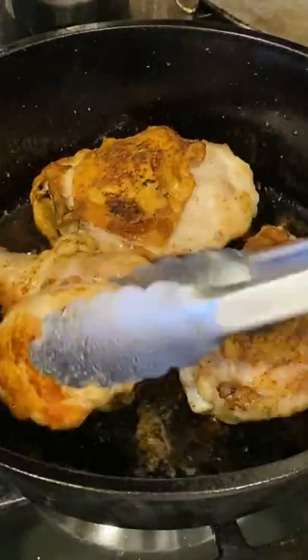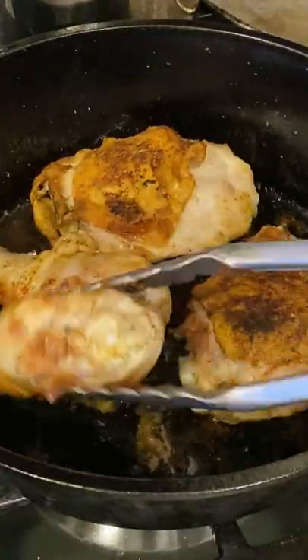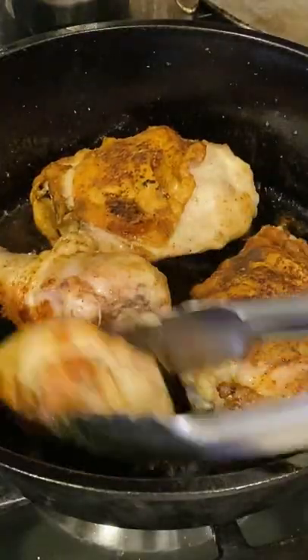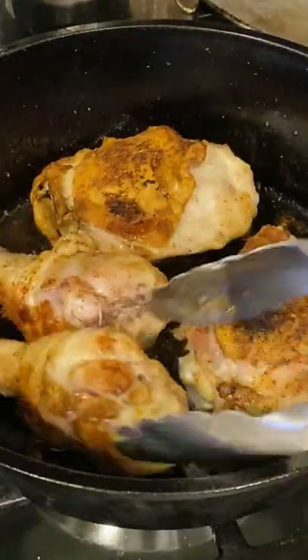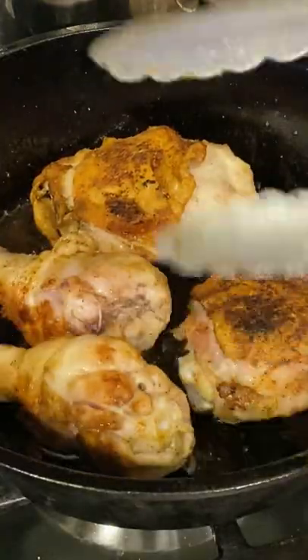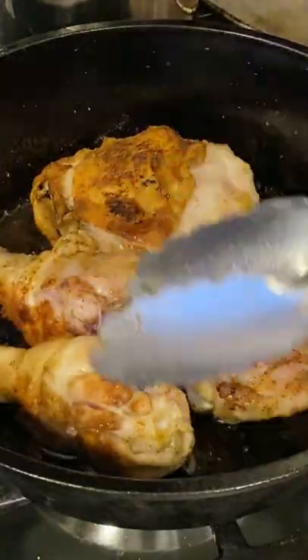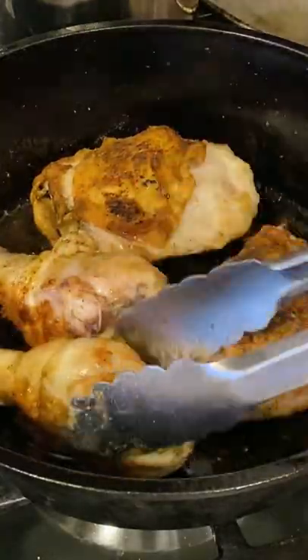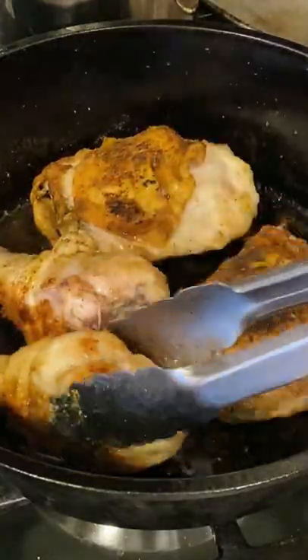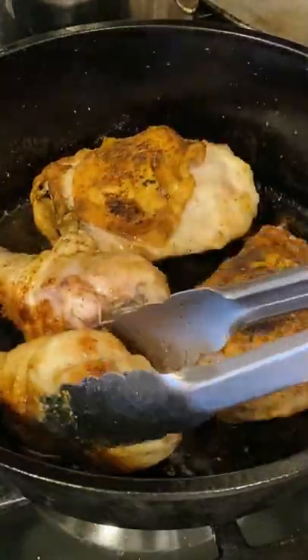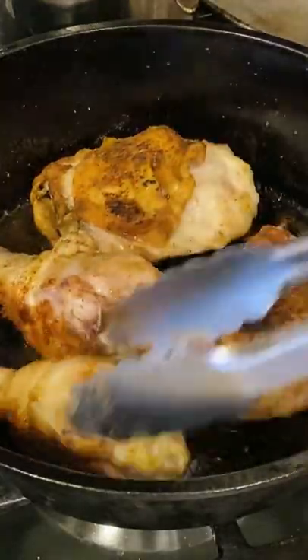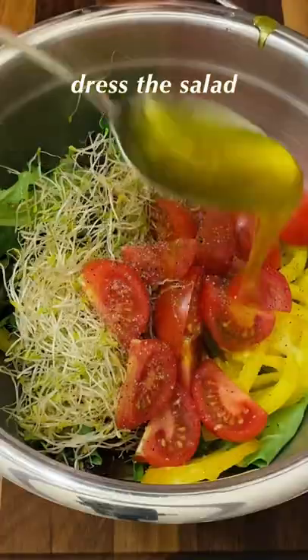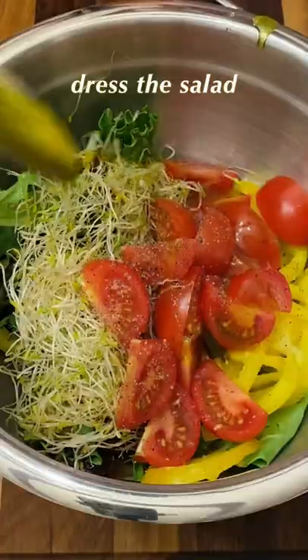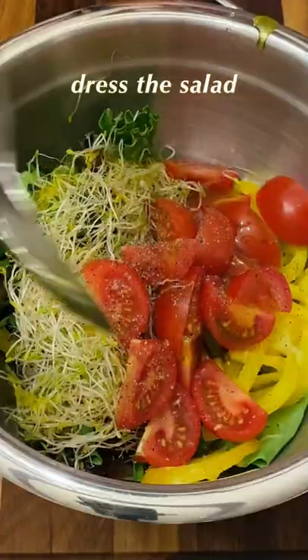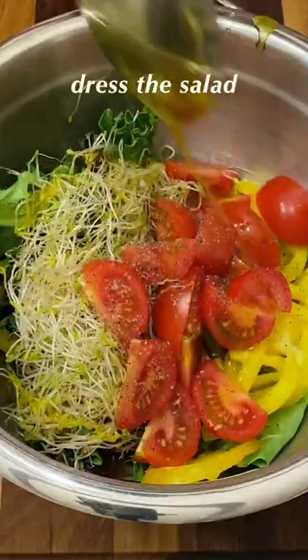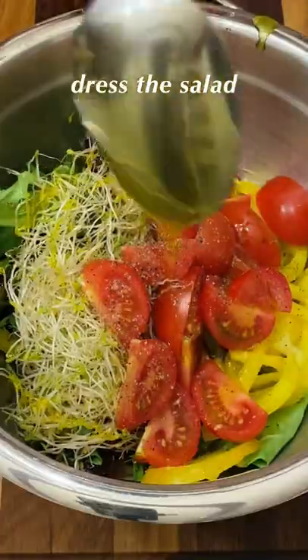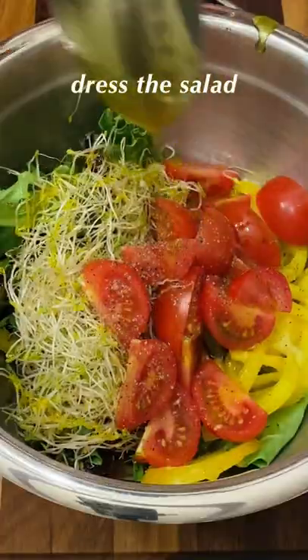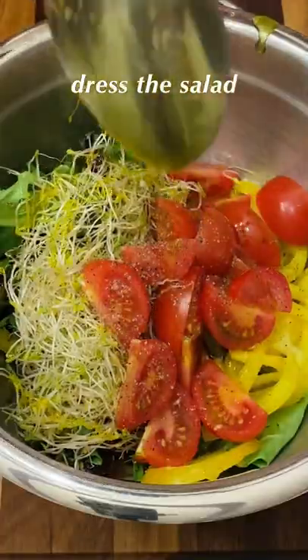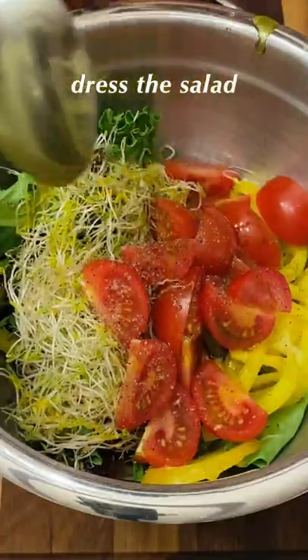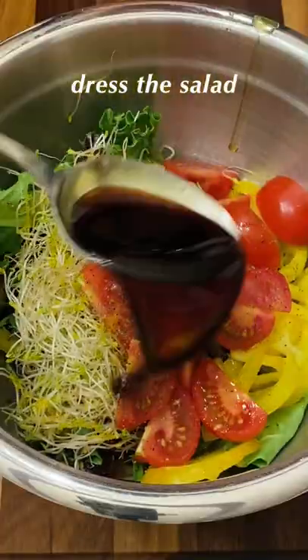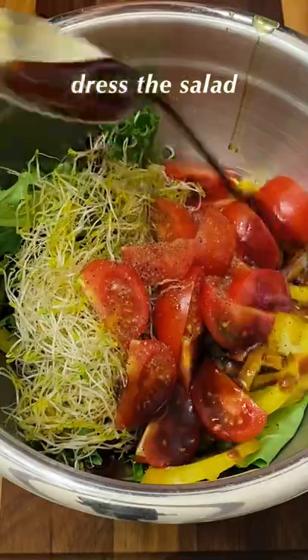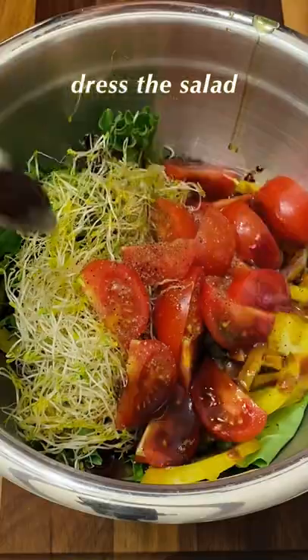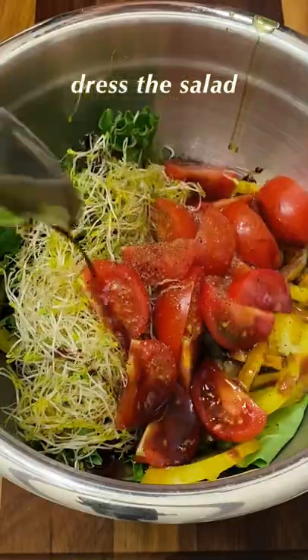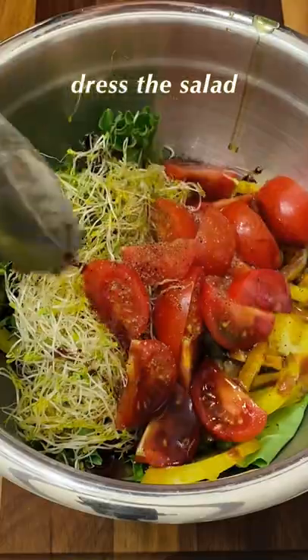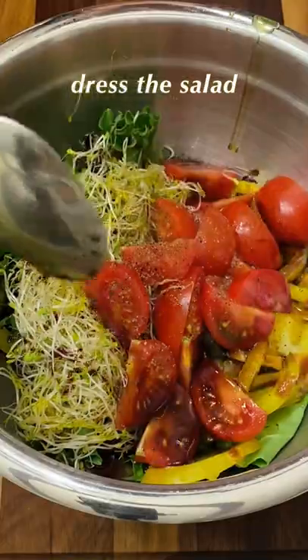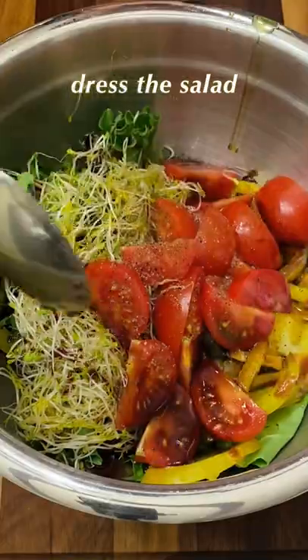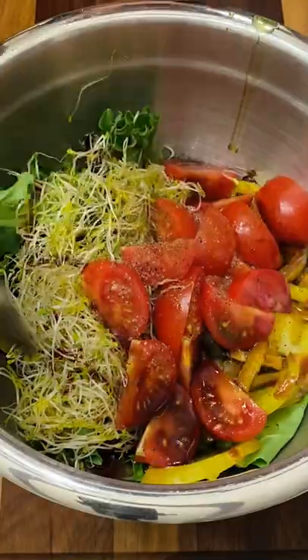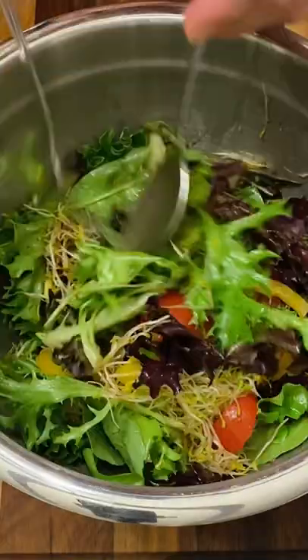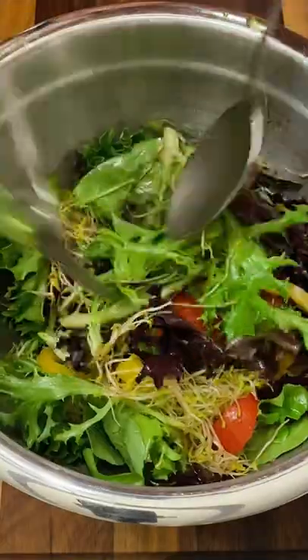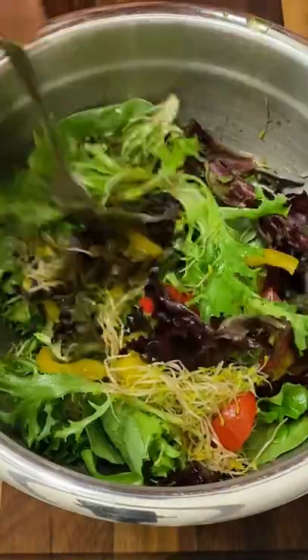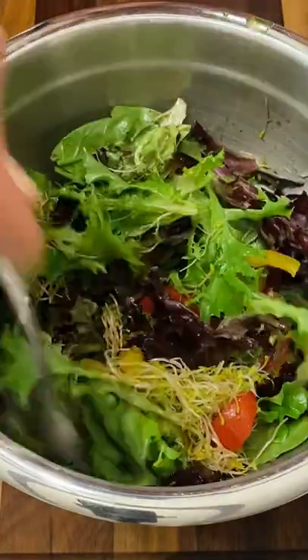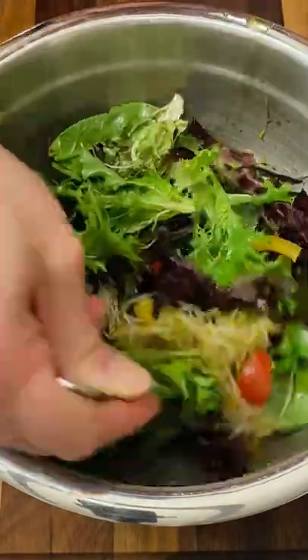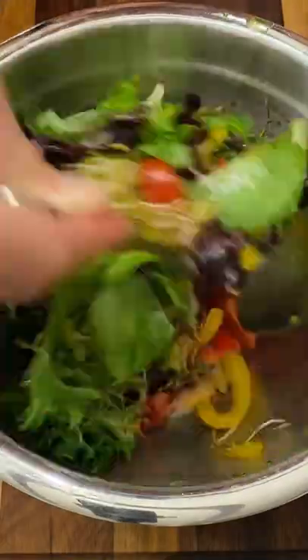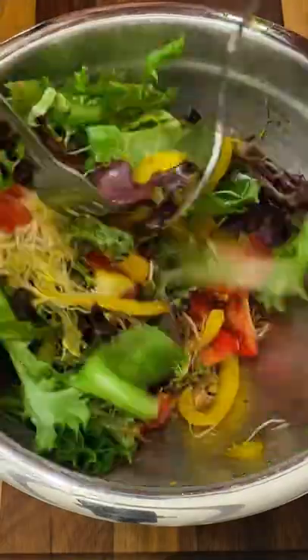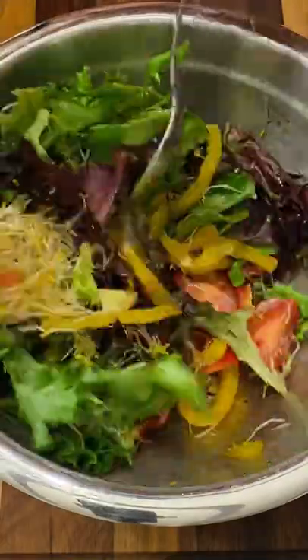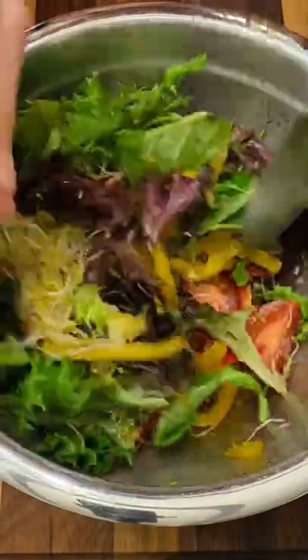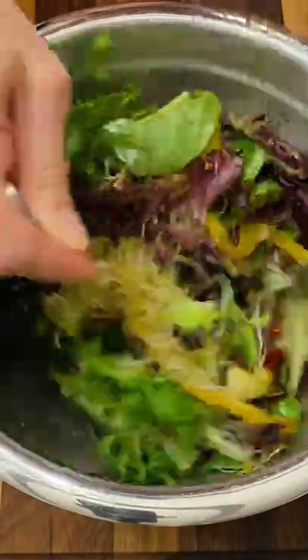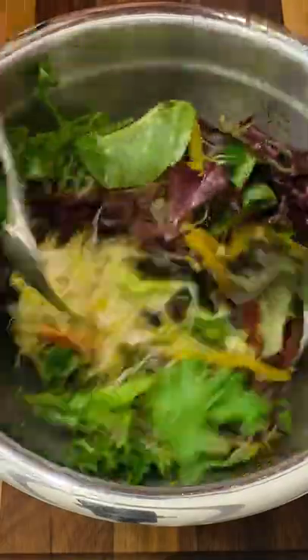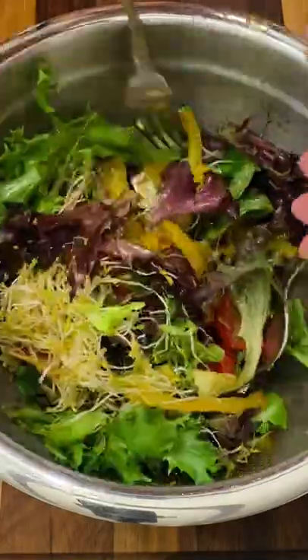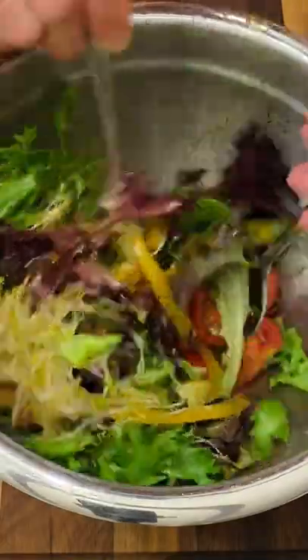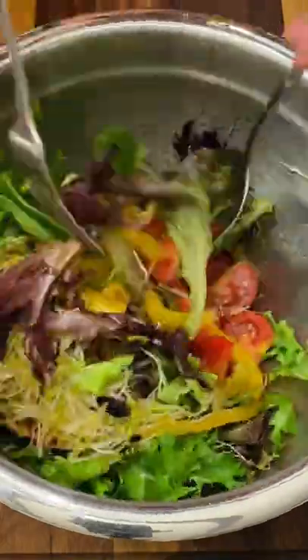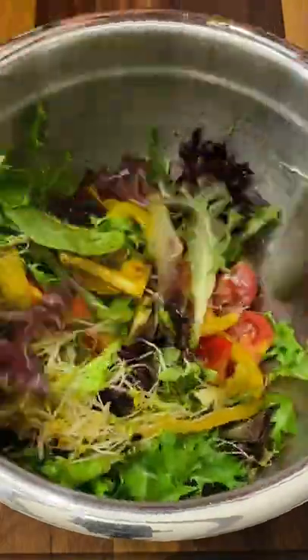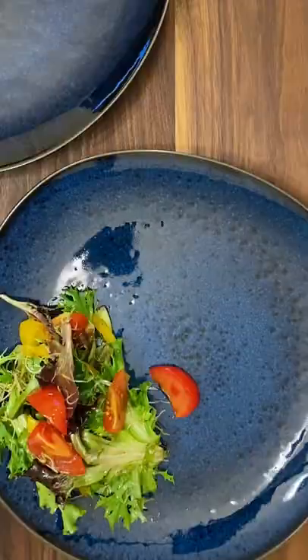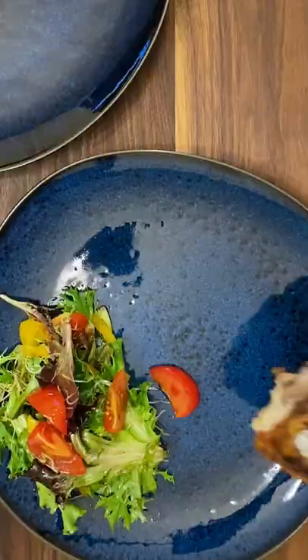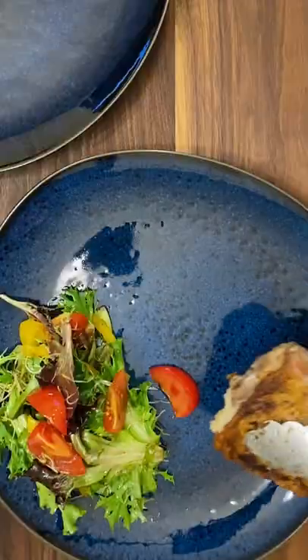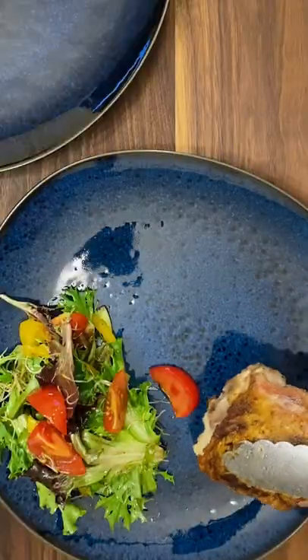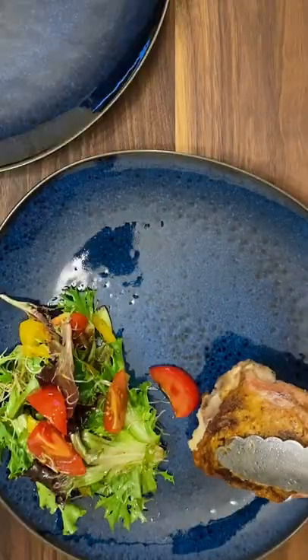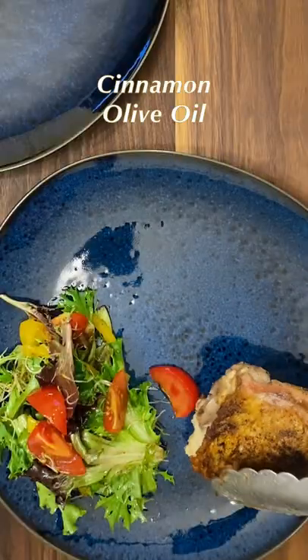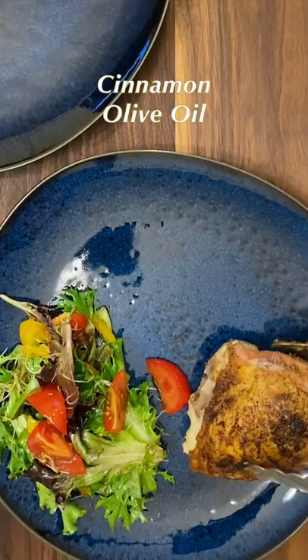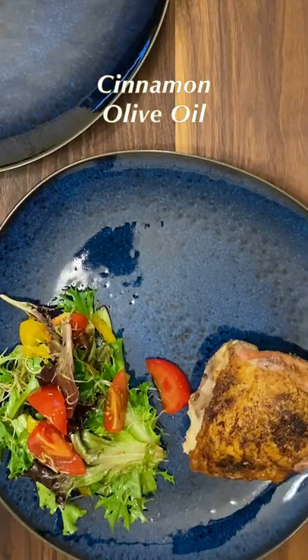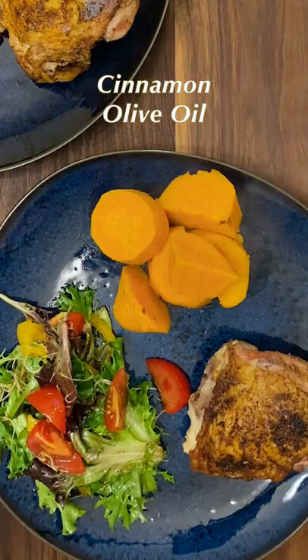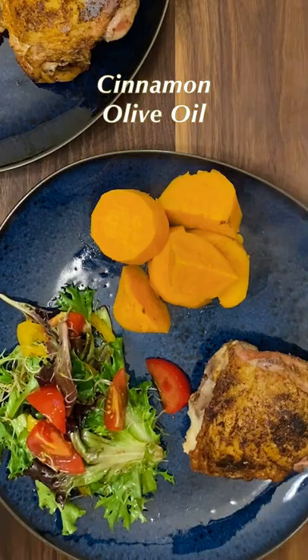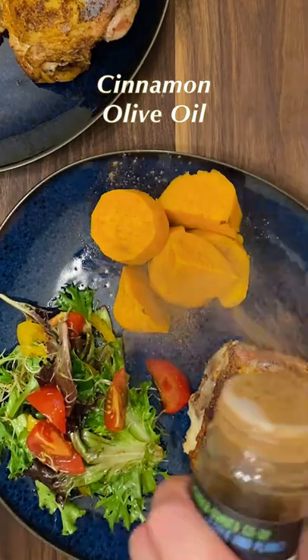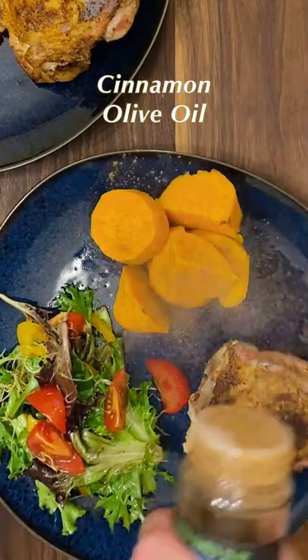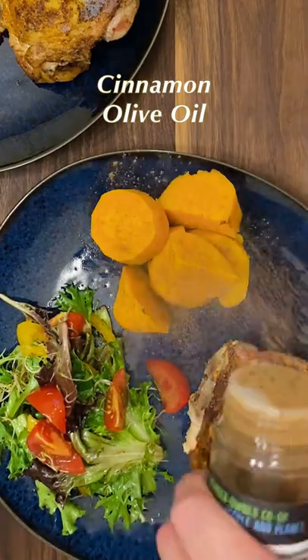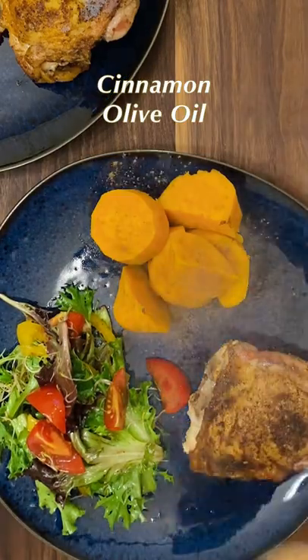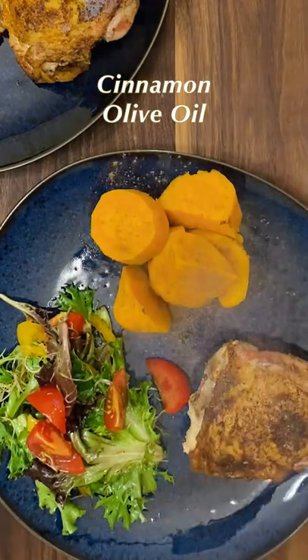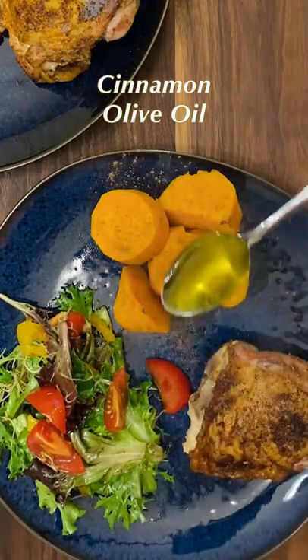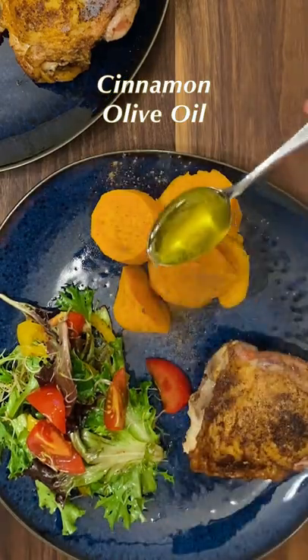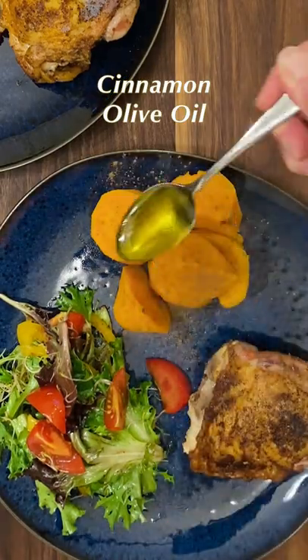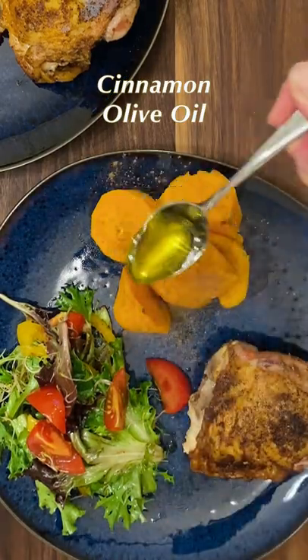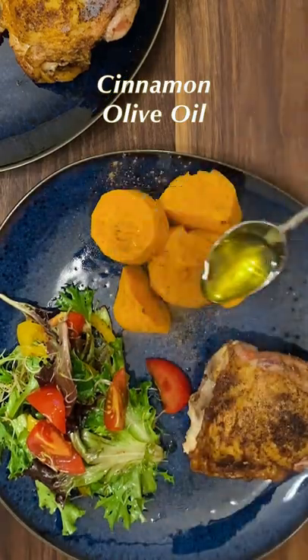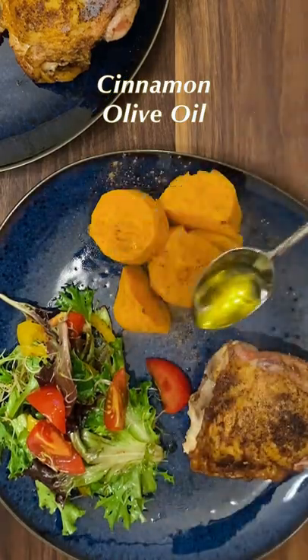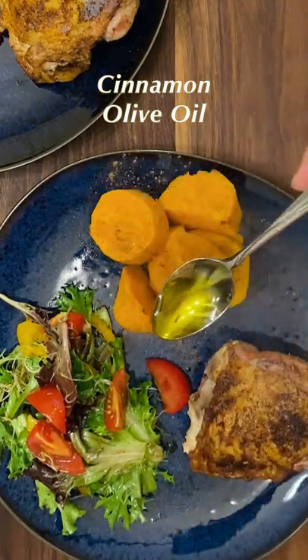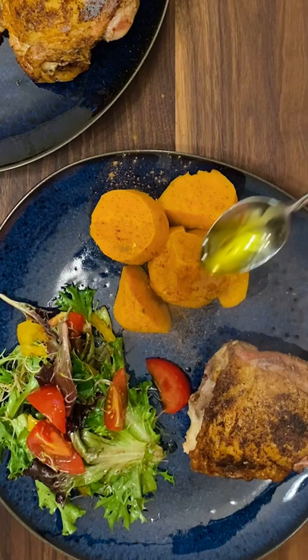Come back to the salad and season it. Plate the chicken, salad, and sweet potatoes. Sprinkle cinnamon and drizzle olive oil over the sweet potatoes.